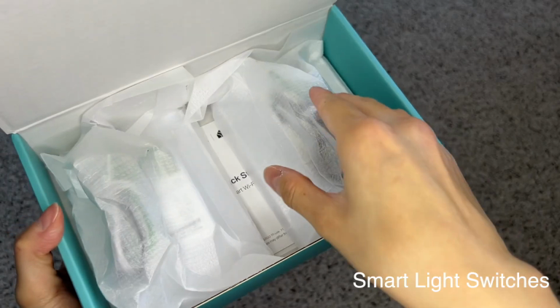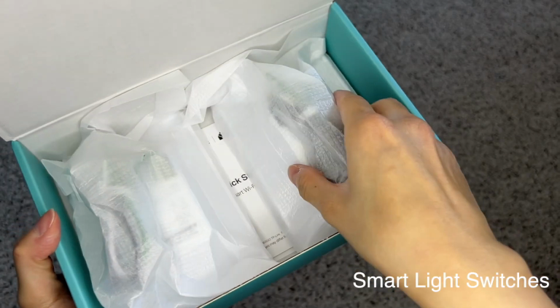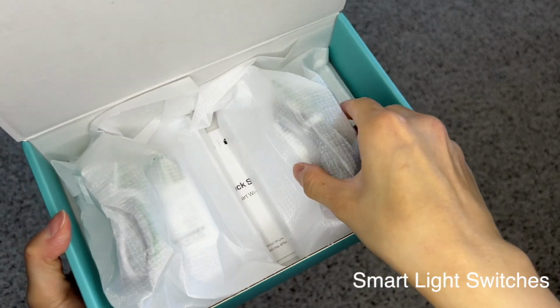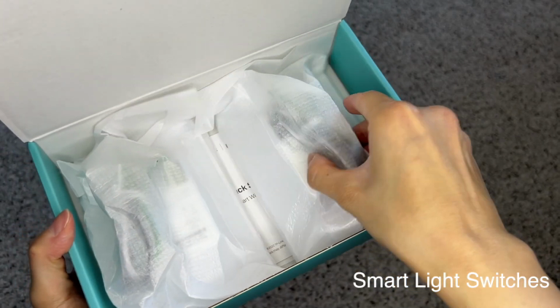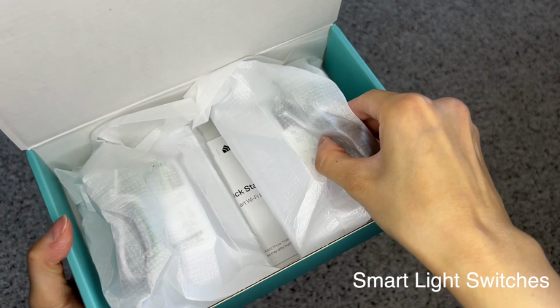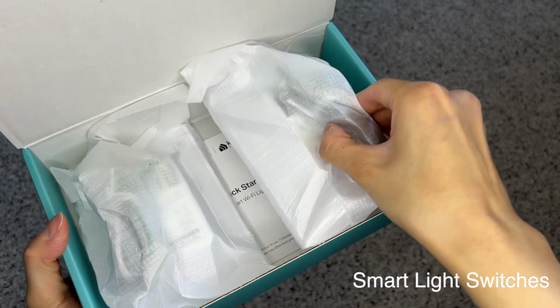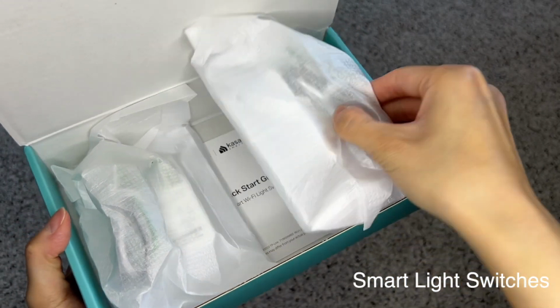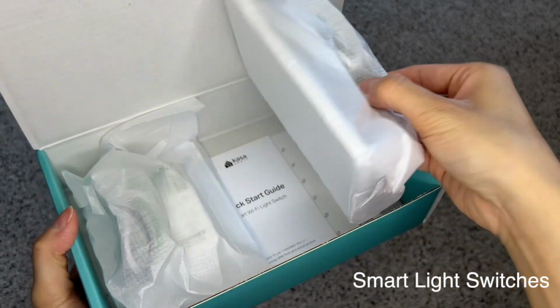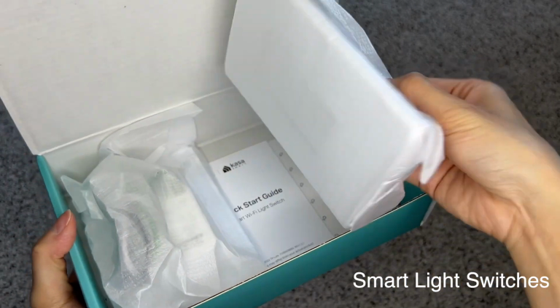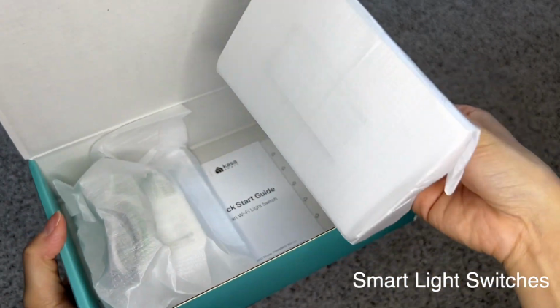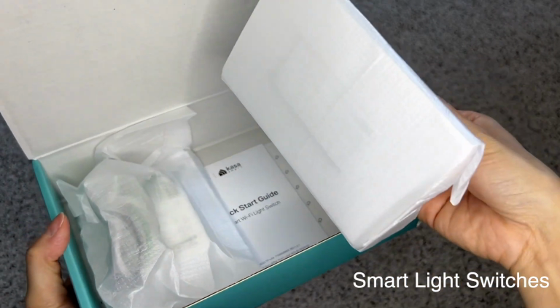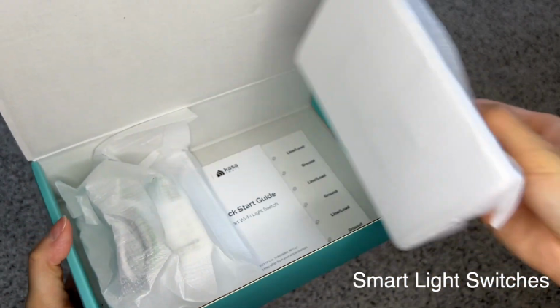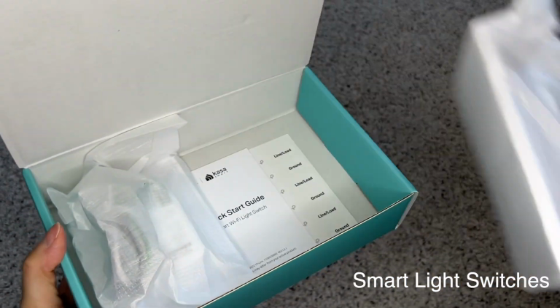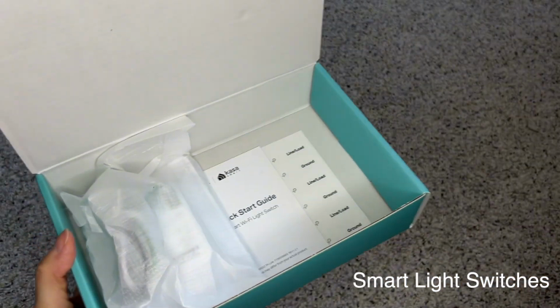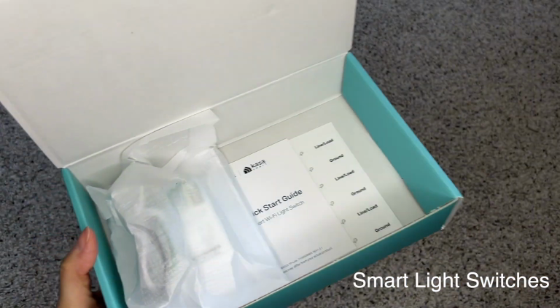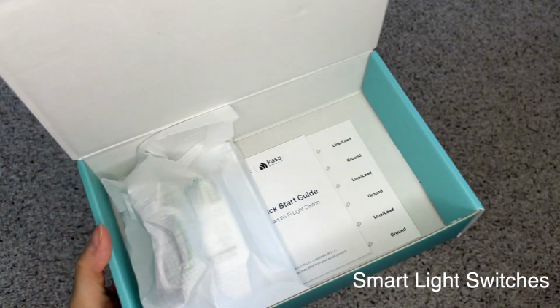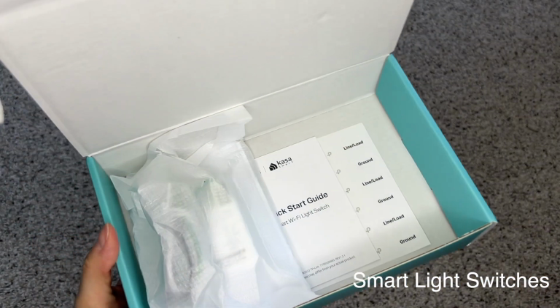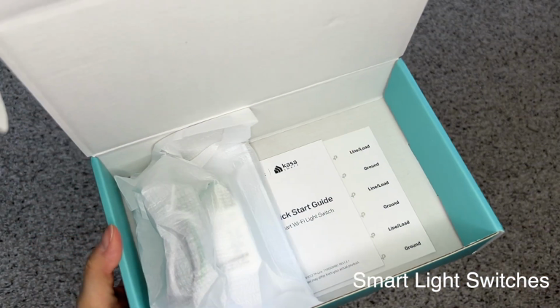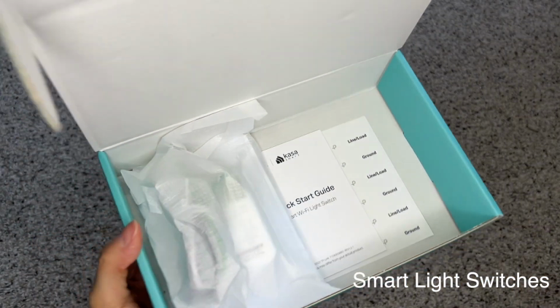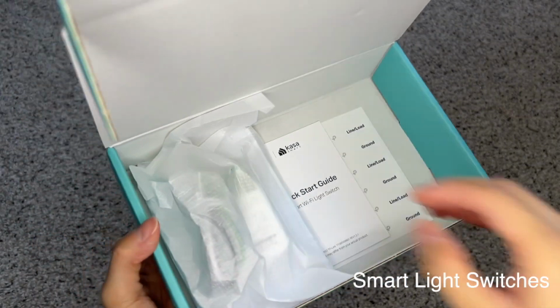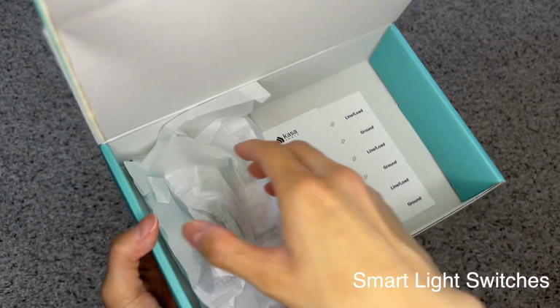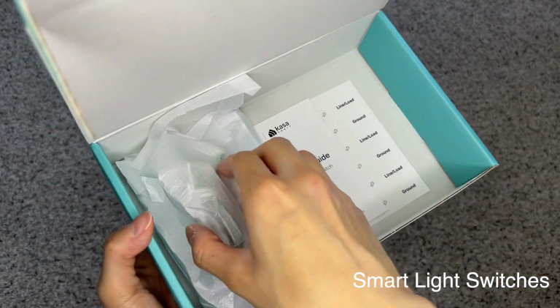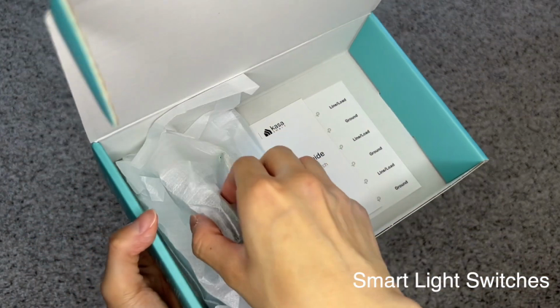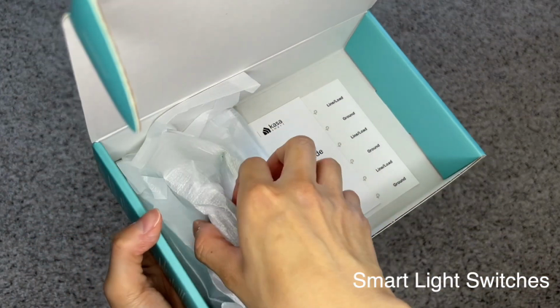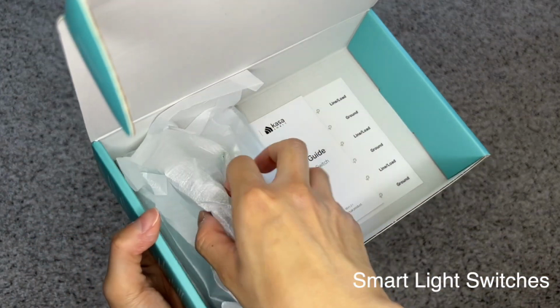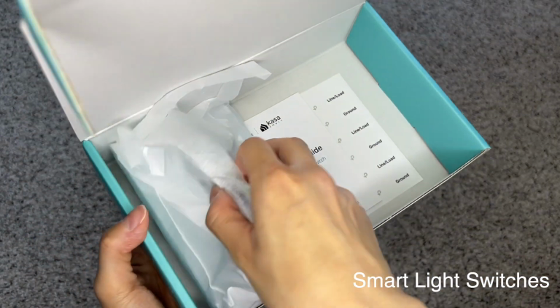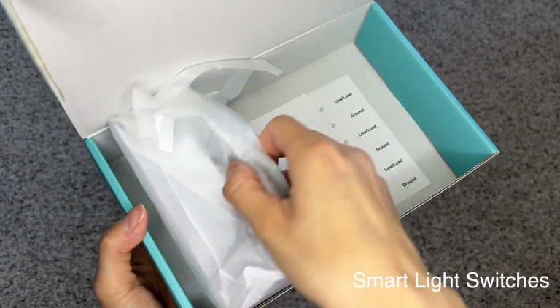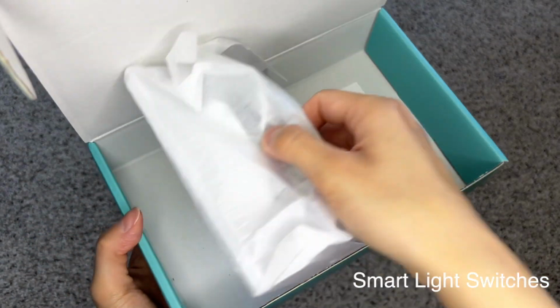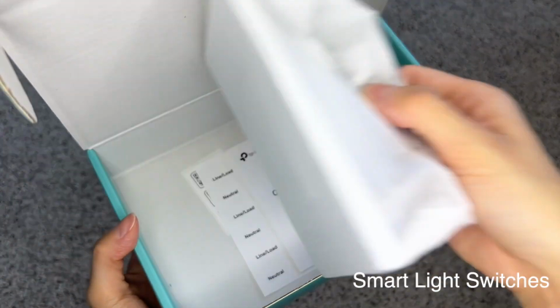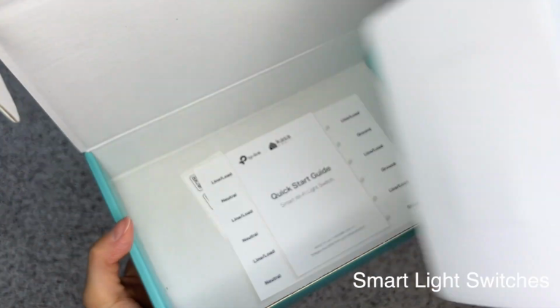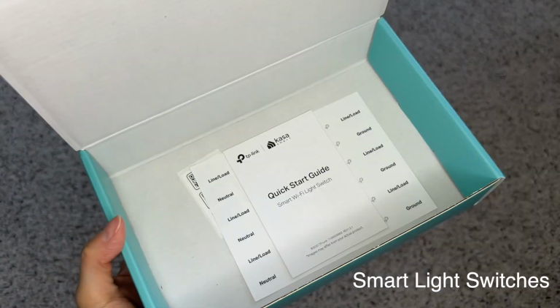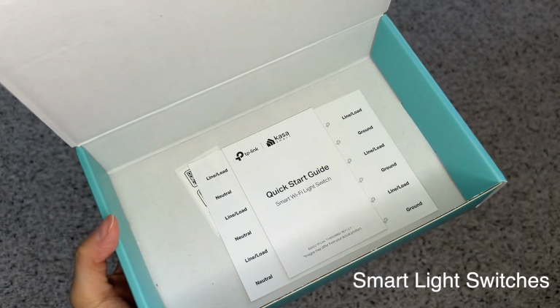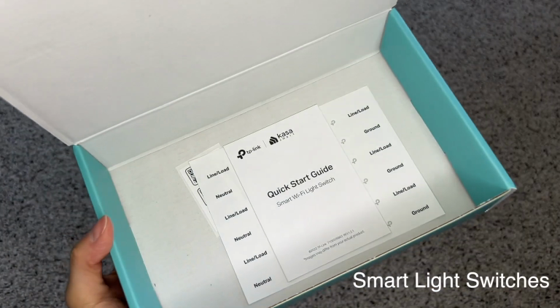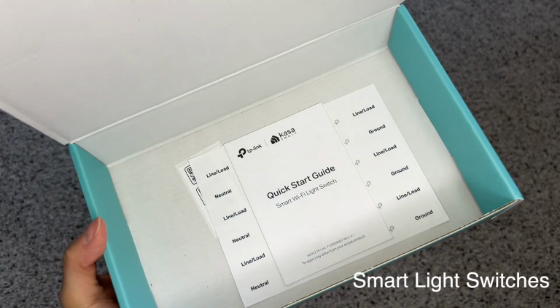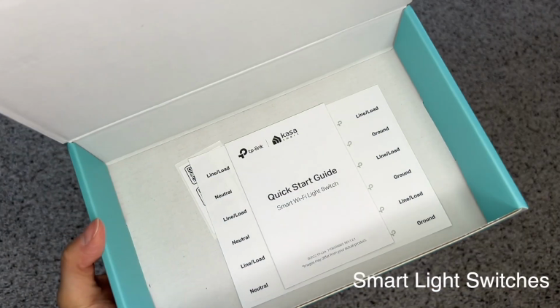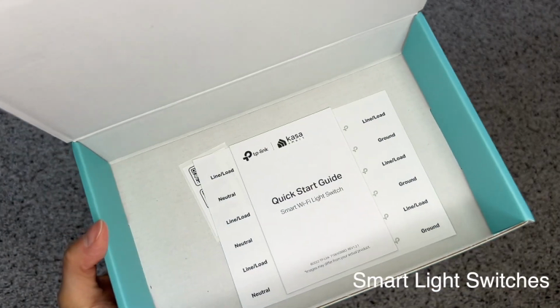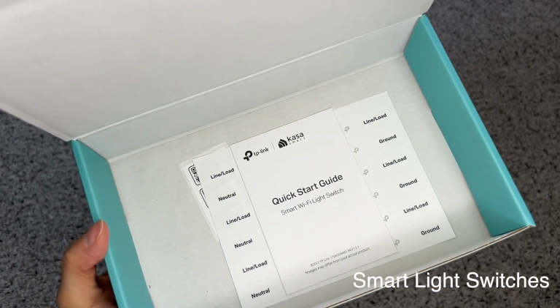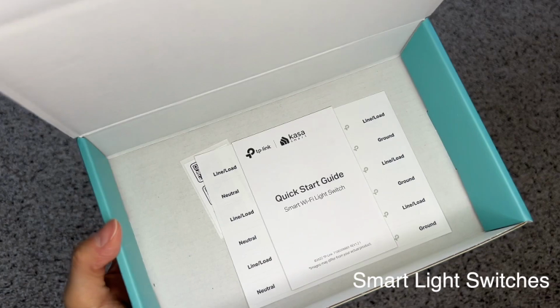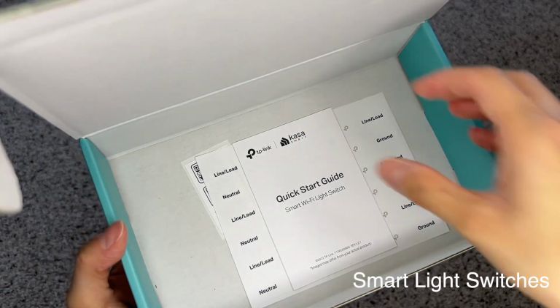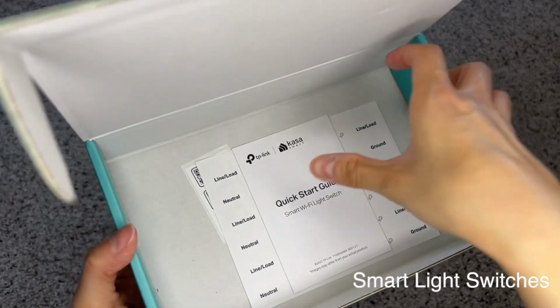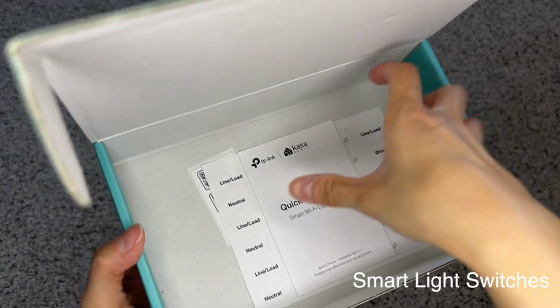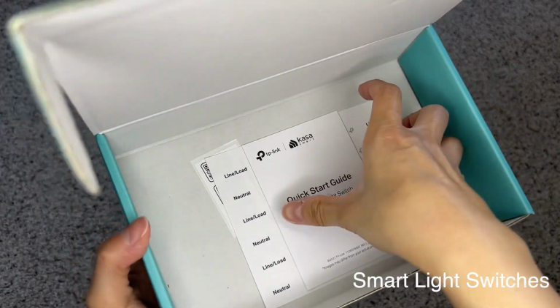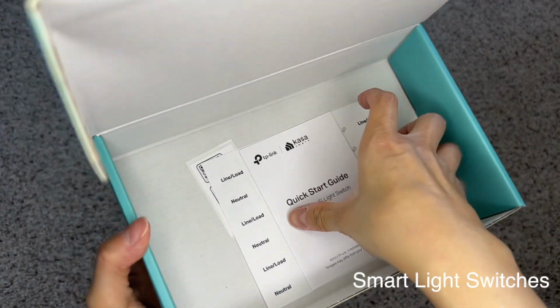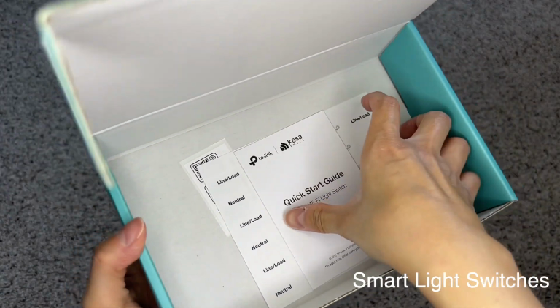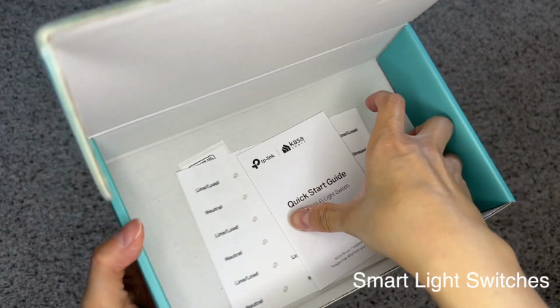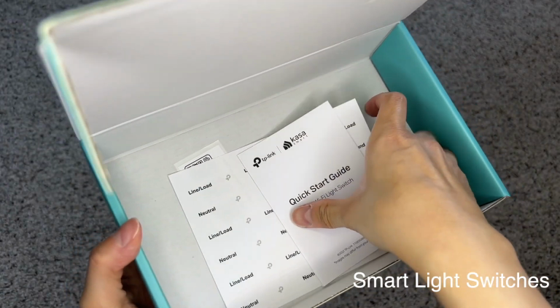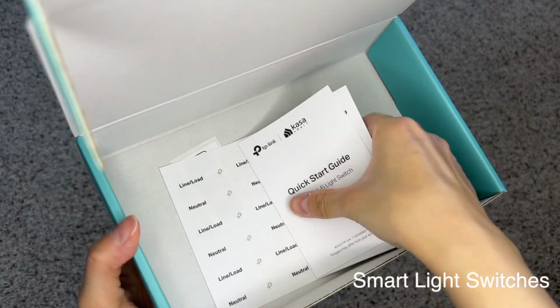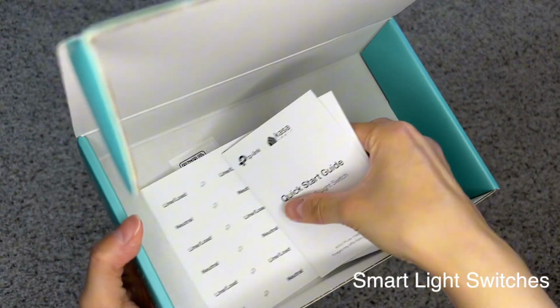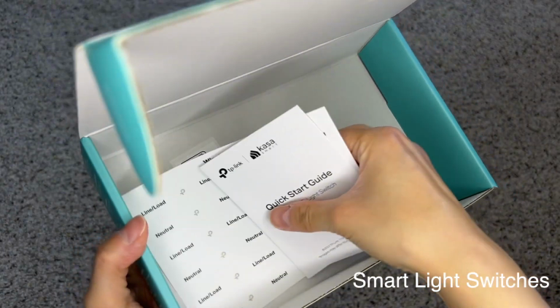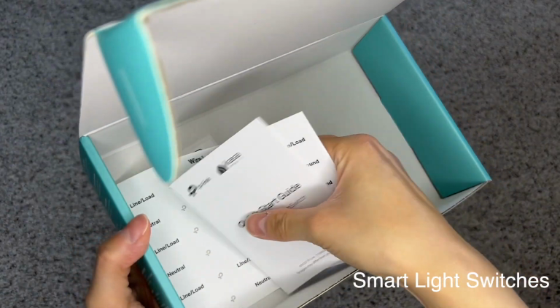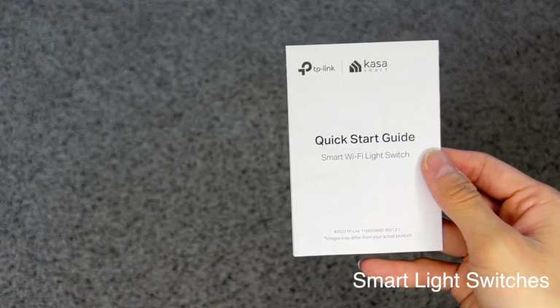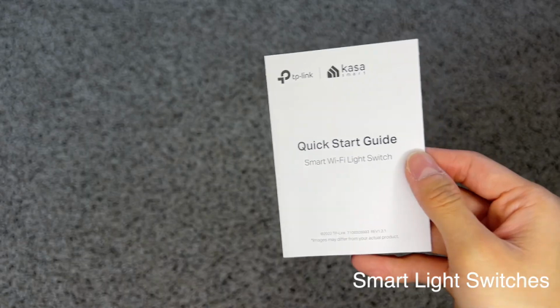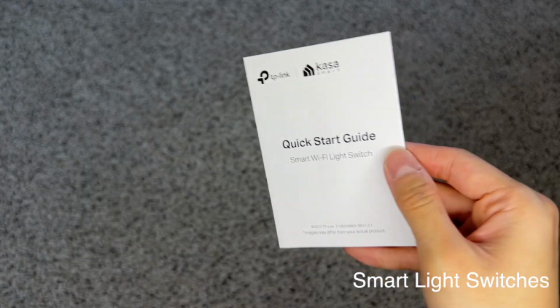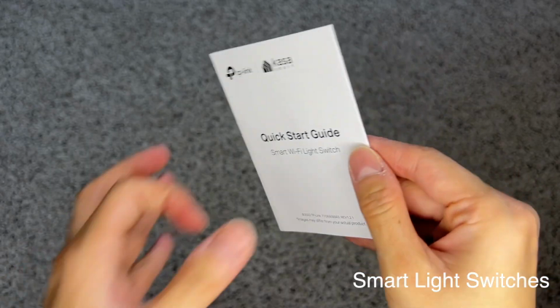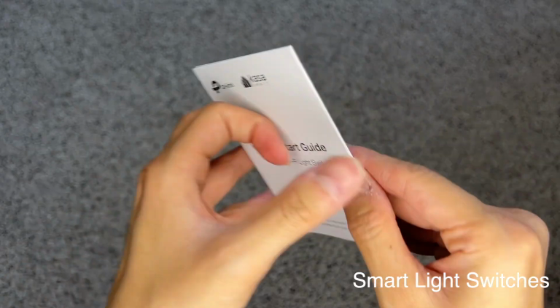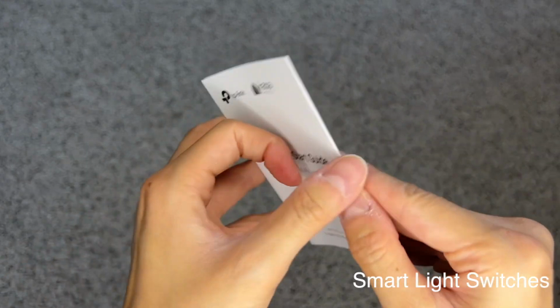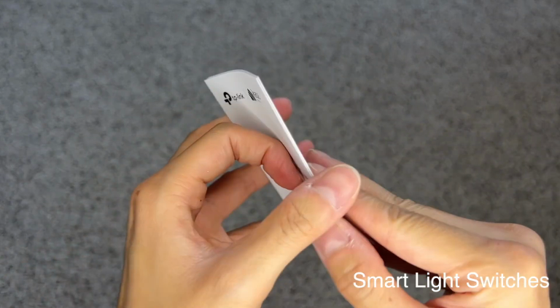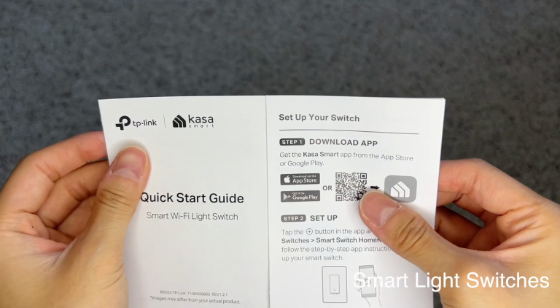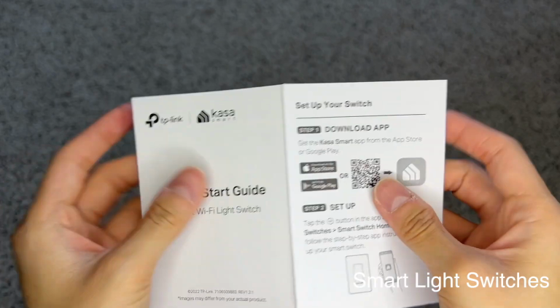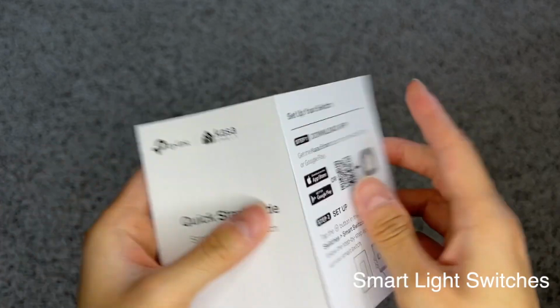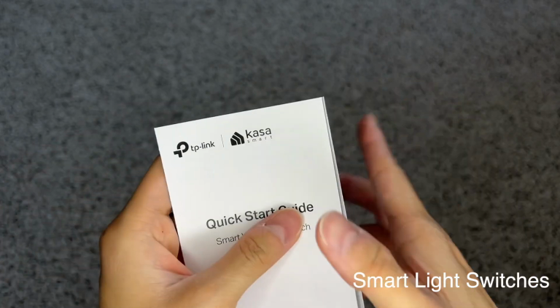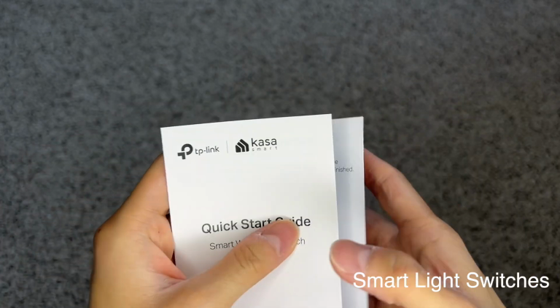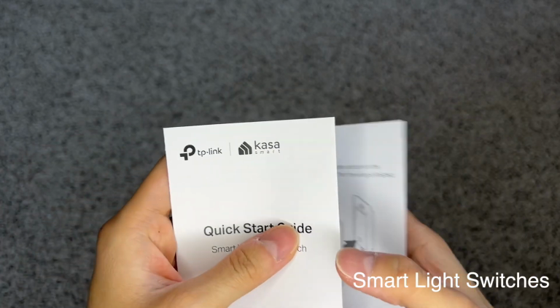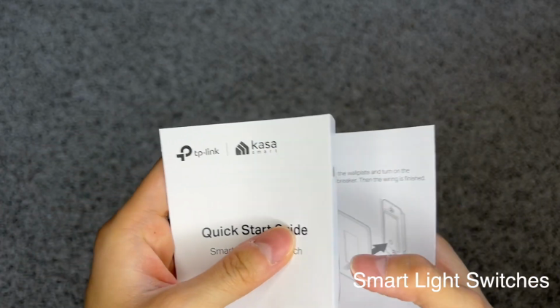There's also a start guide with clear instructions and pictures on how to install.